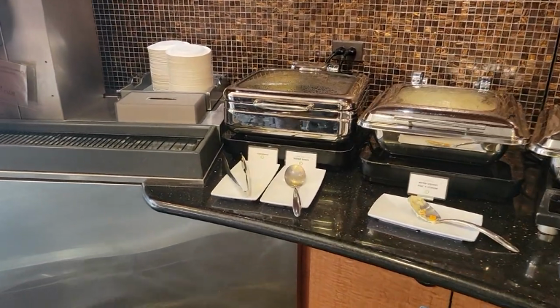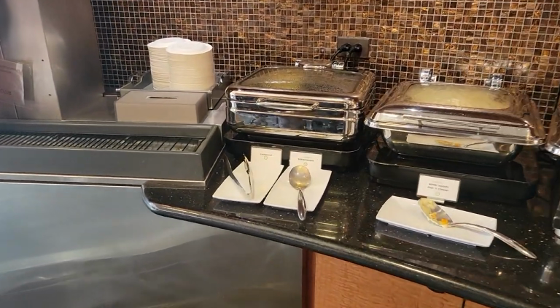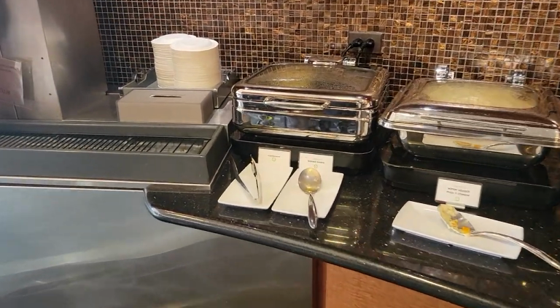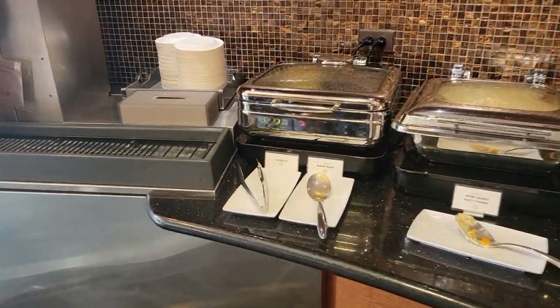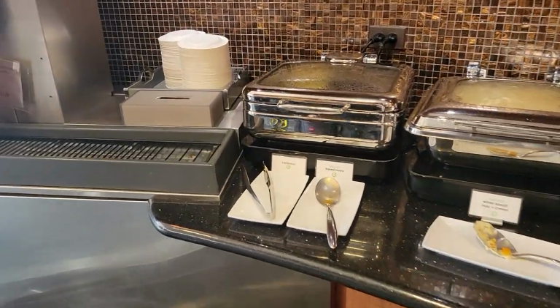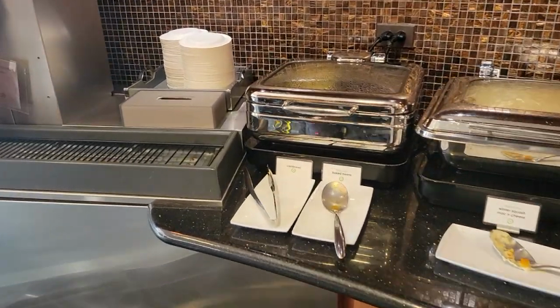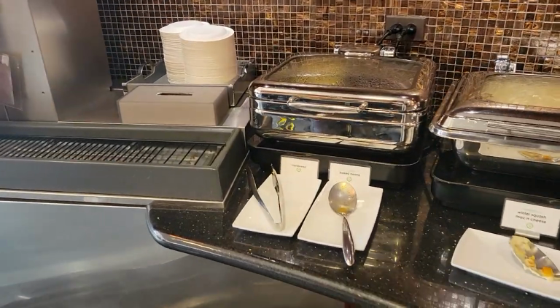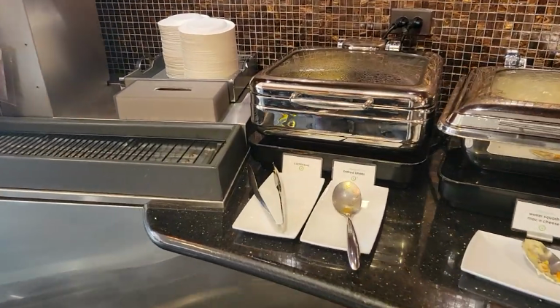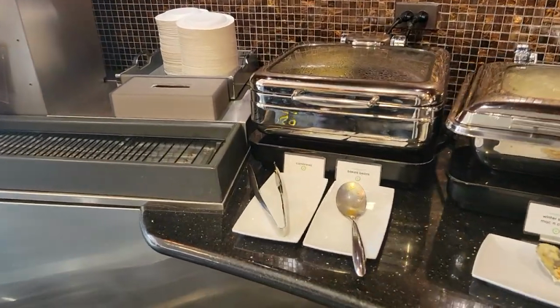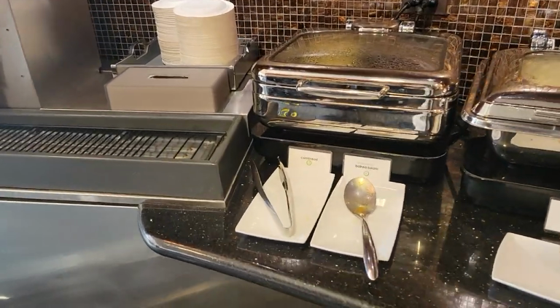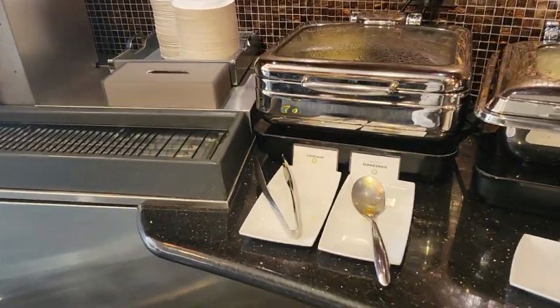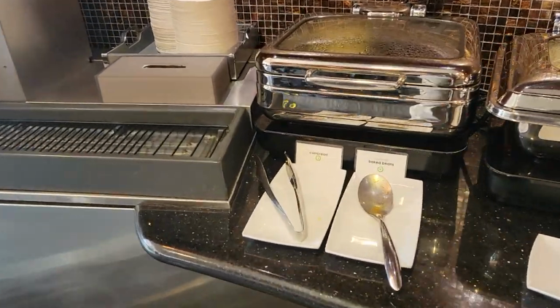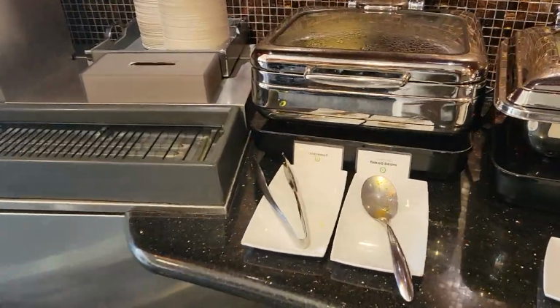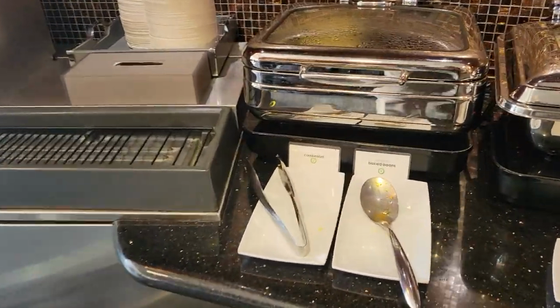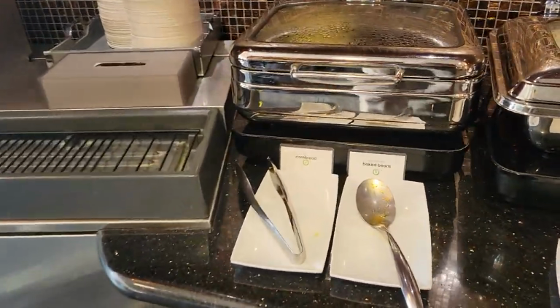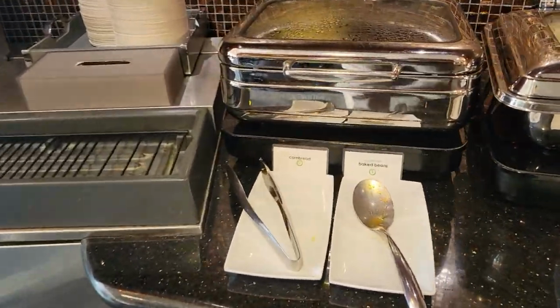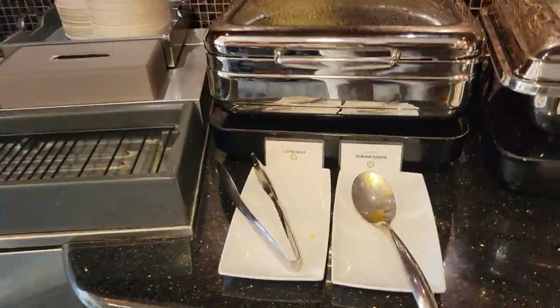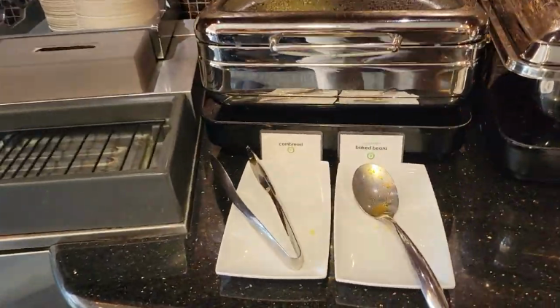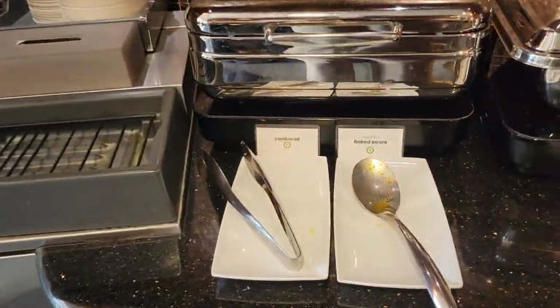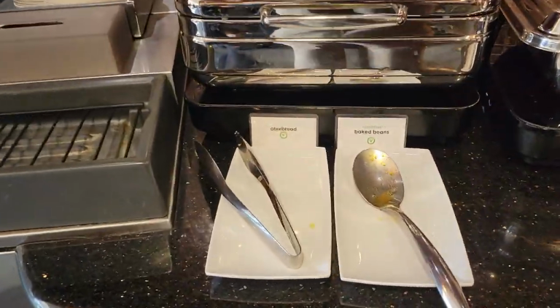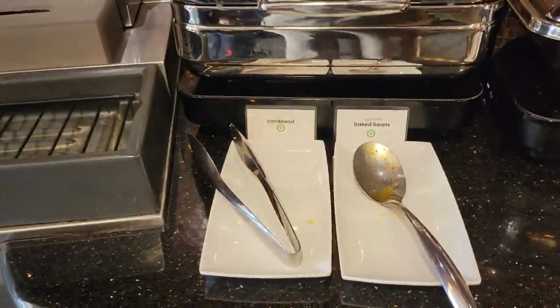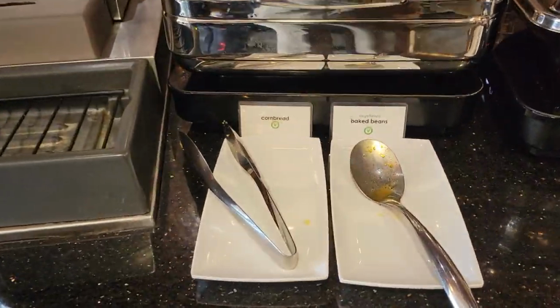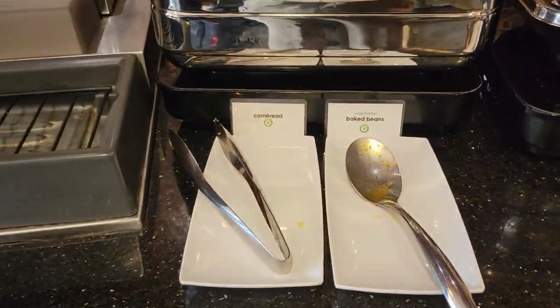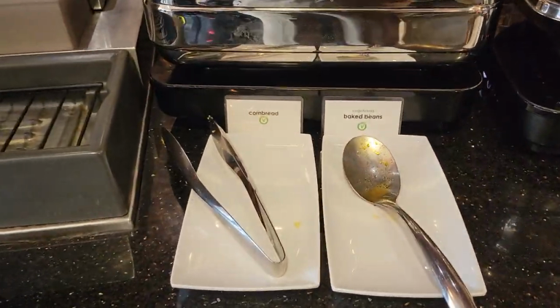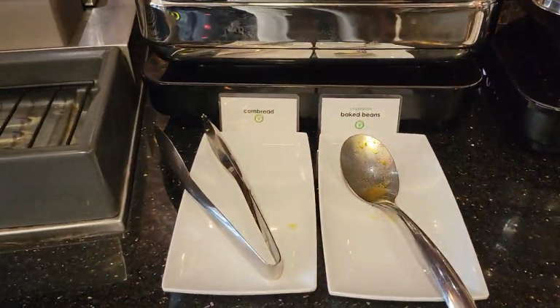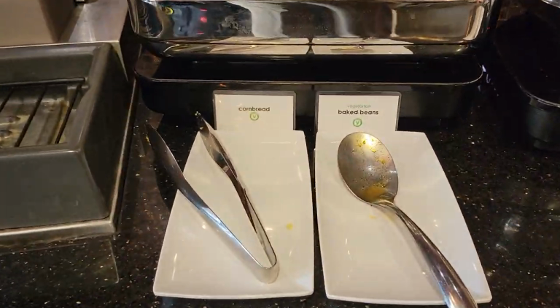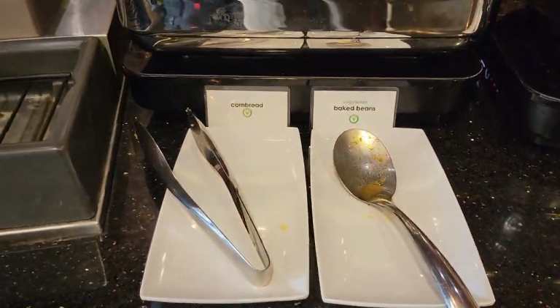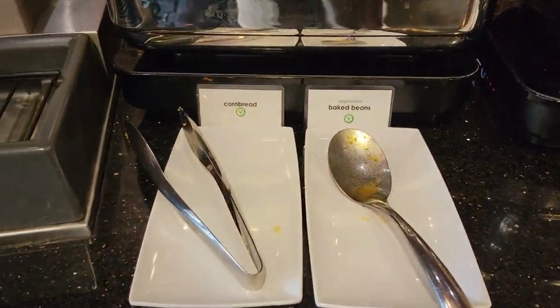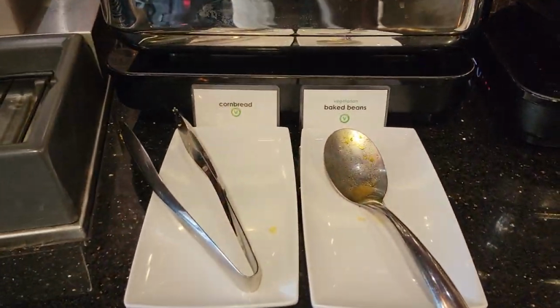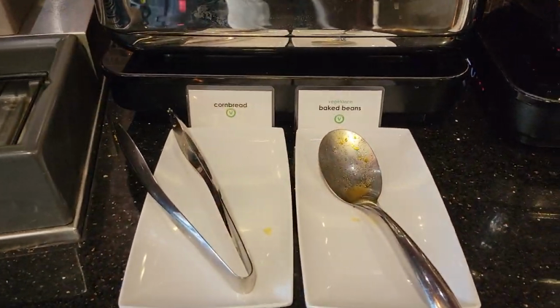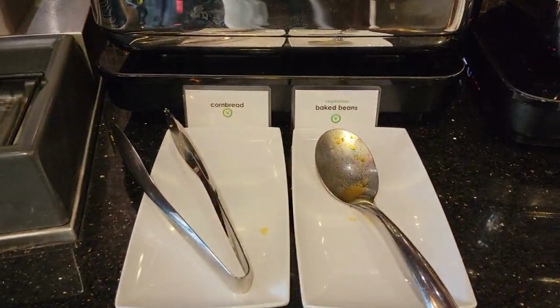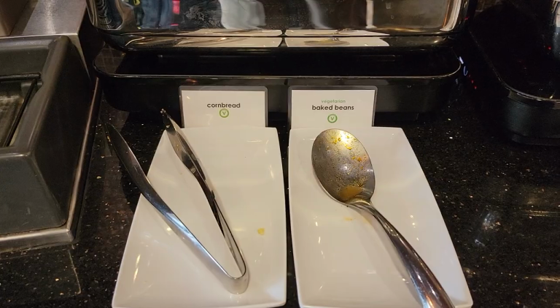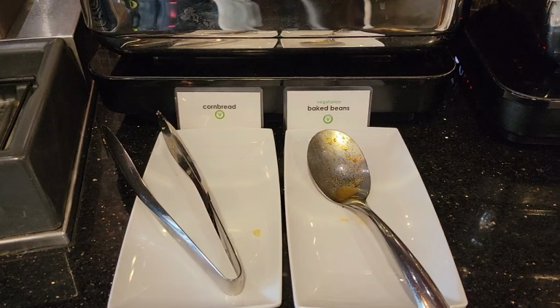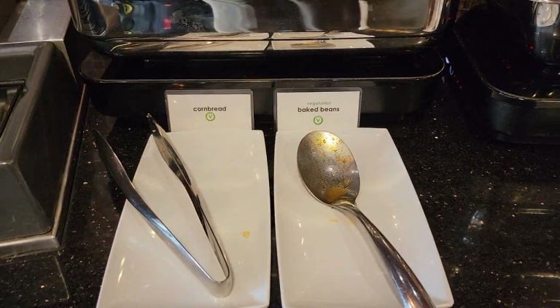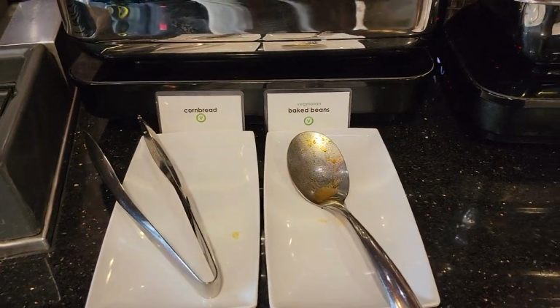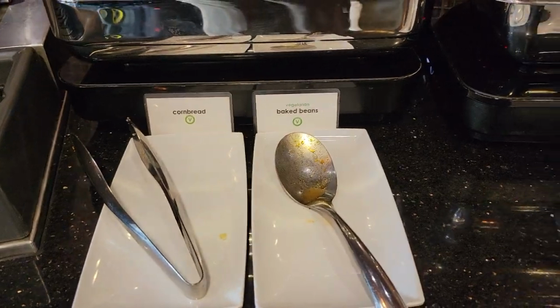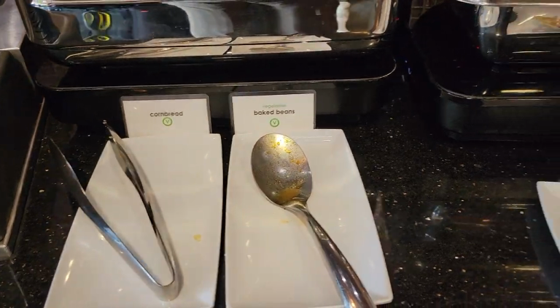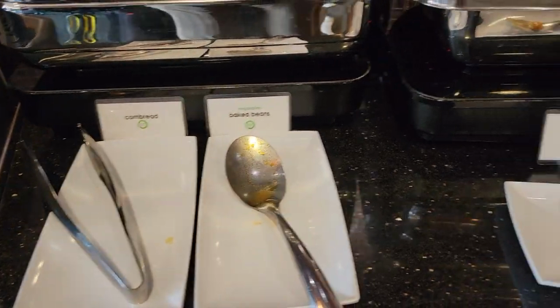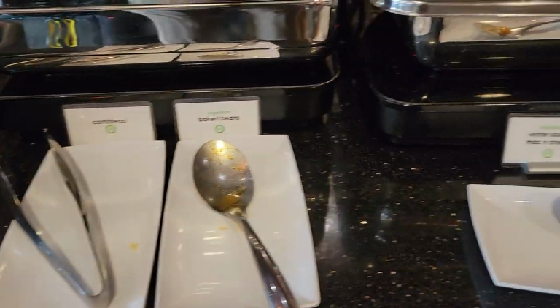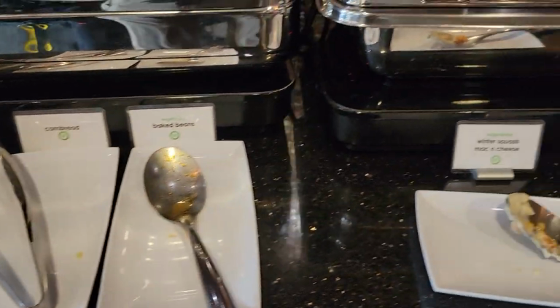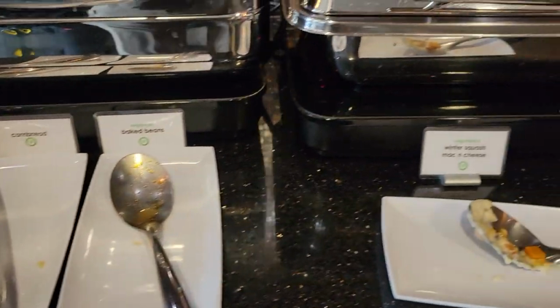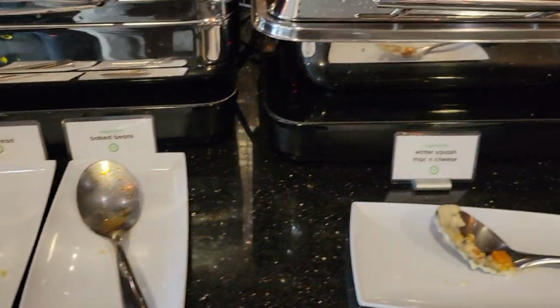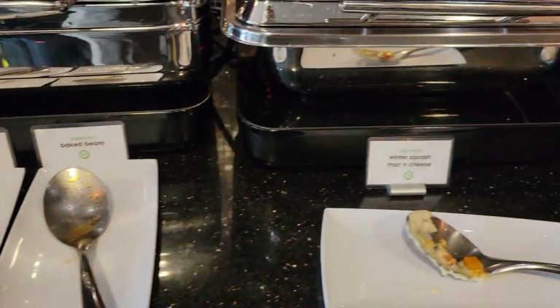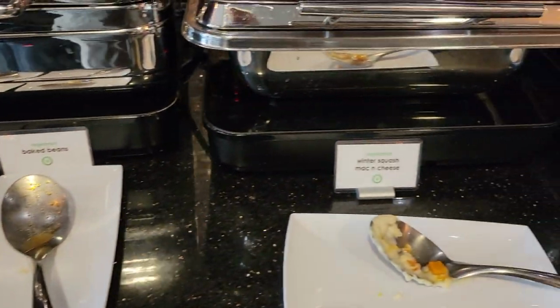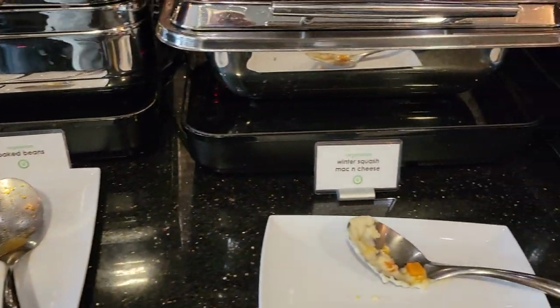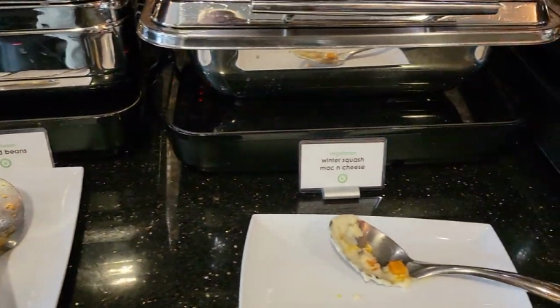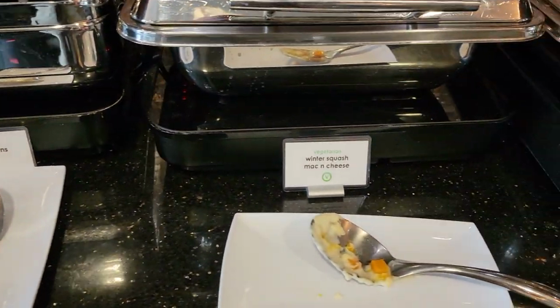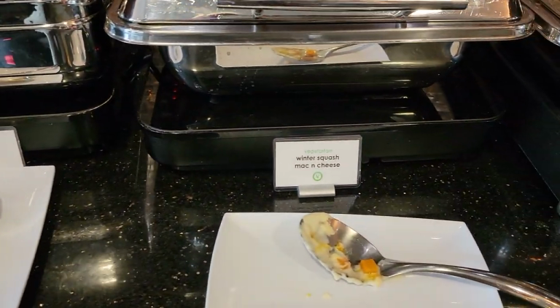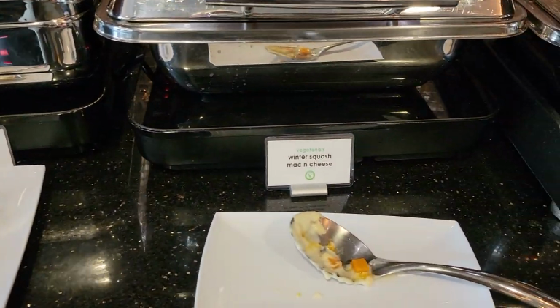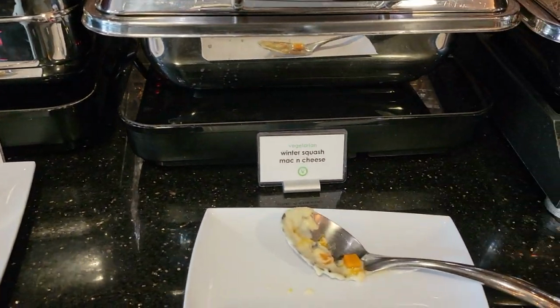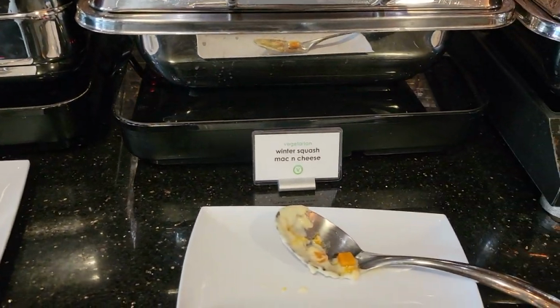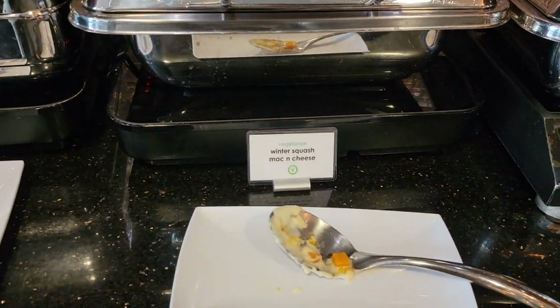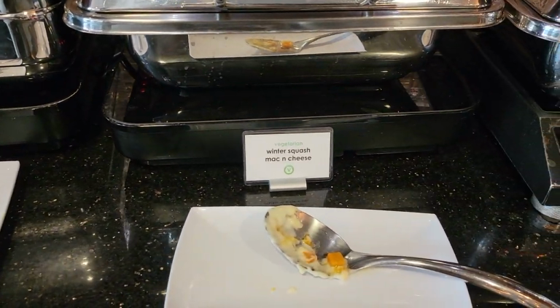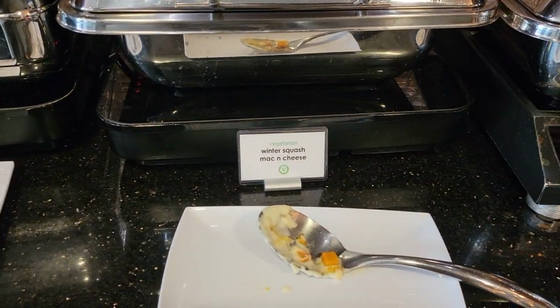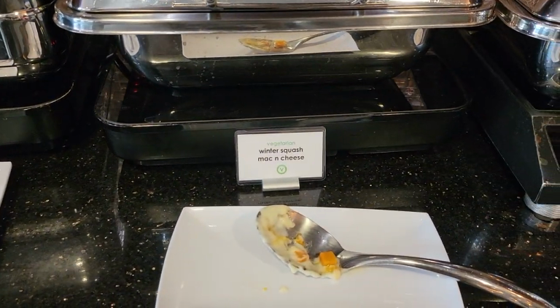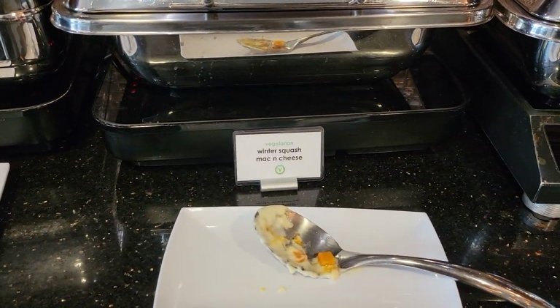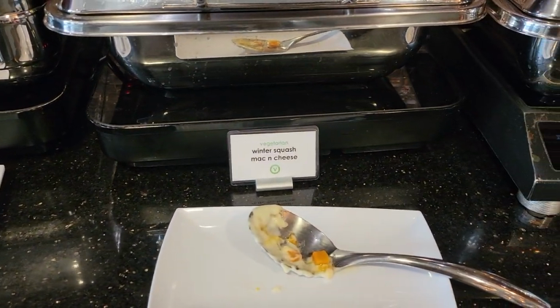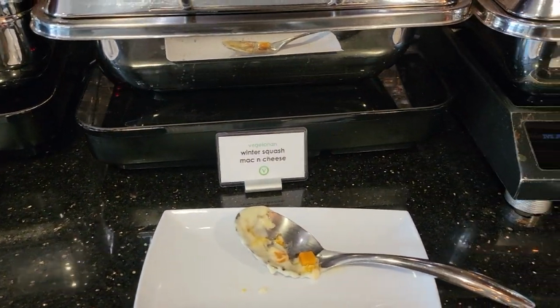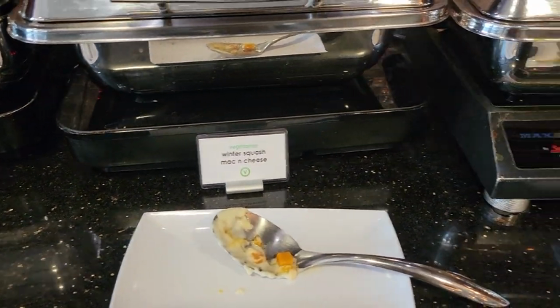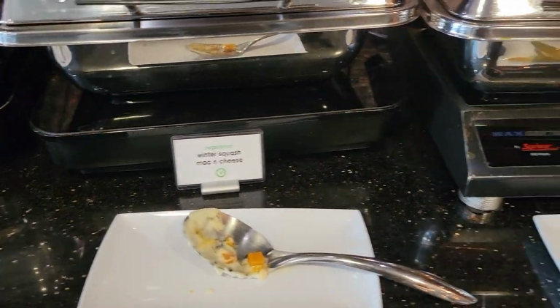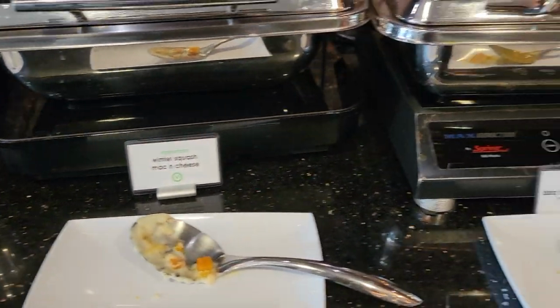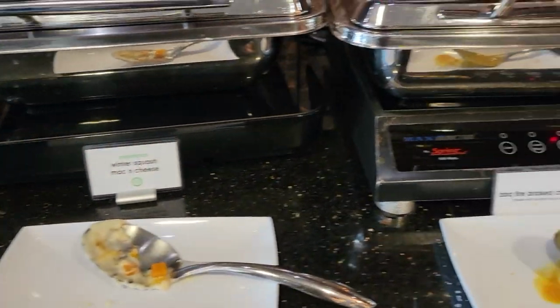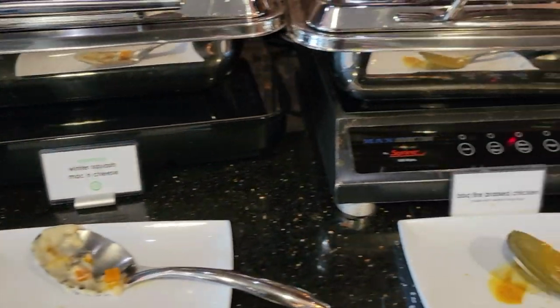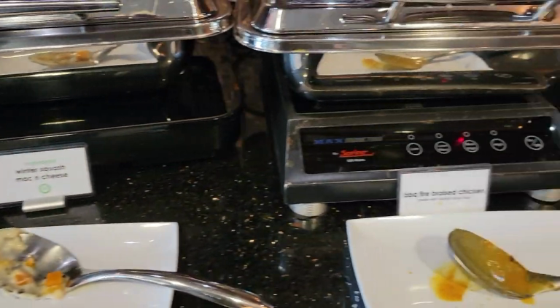The menu probably varies daily — we know it varies daily in Delta lounges — but it was a nice spread out for today.